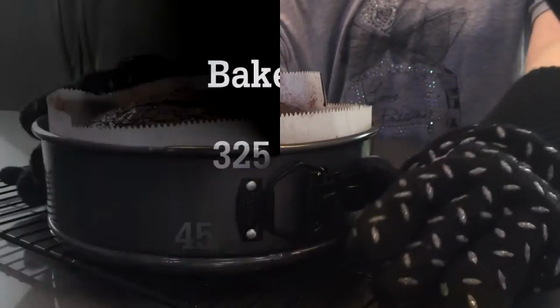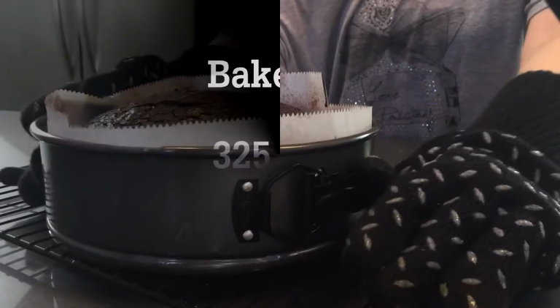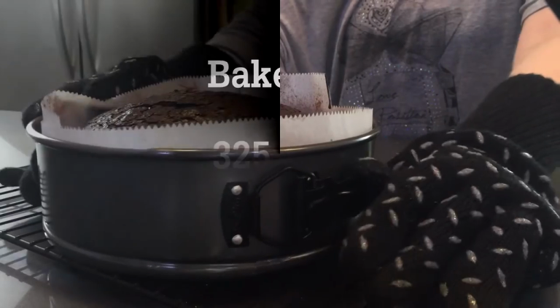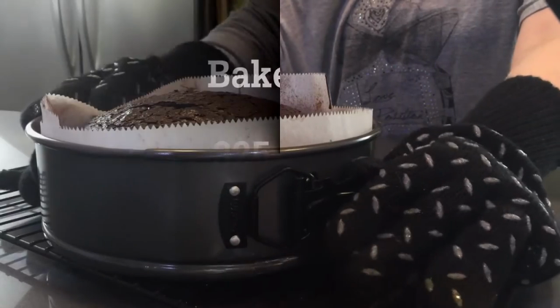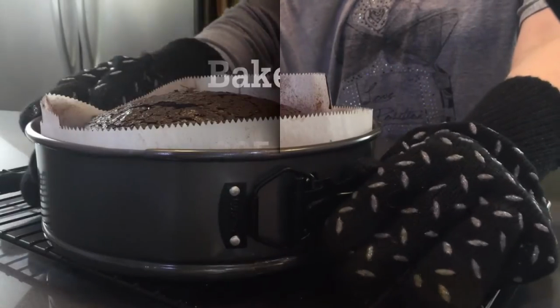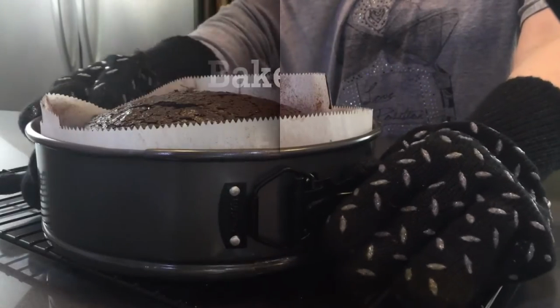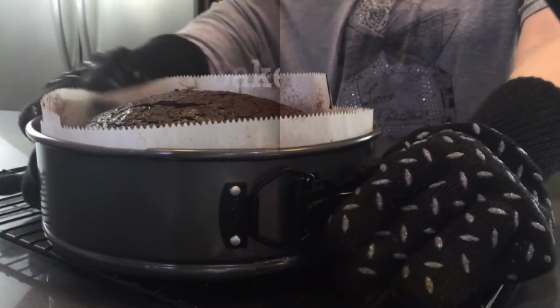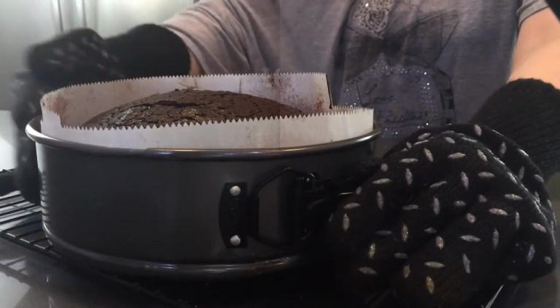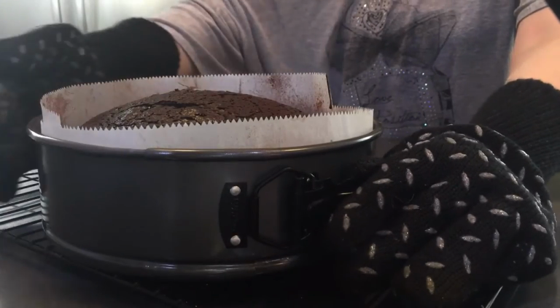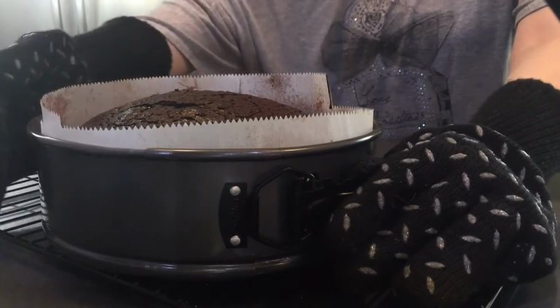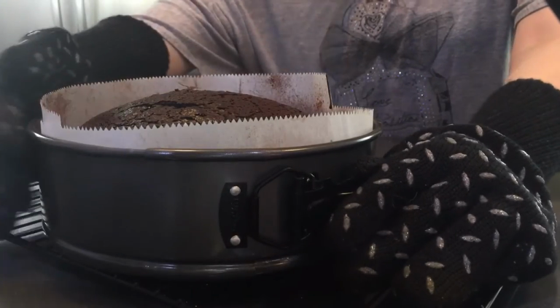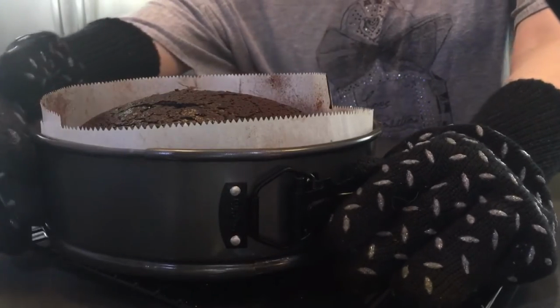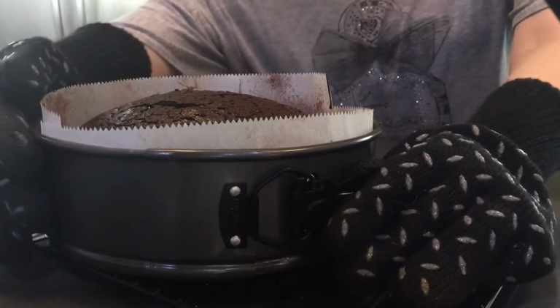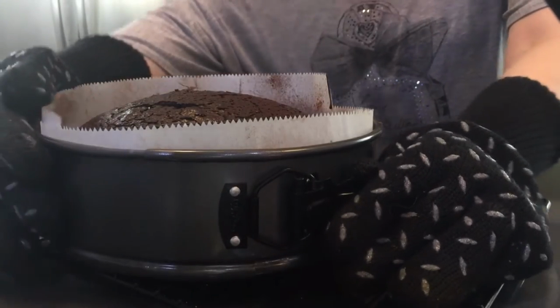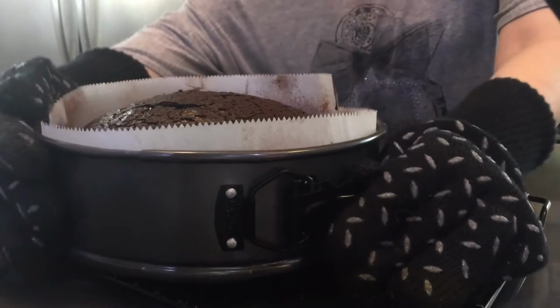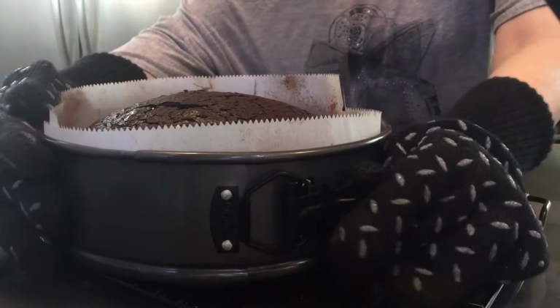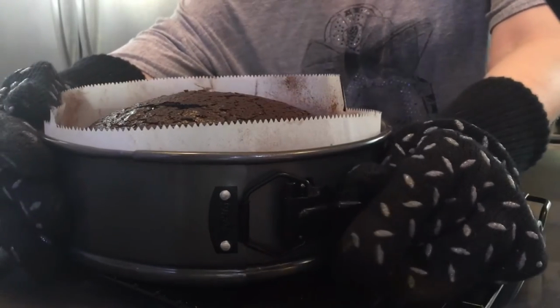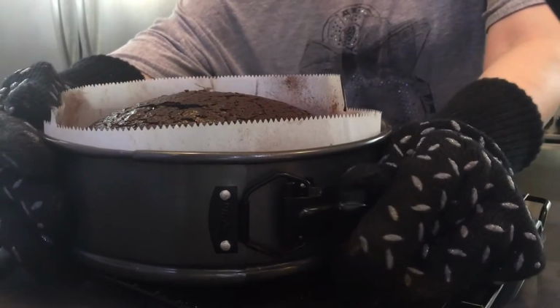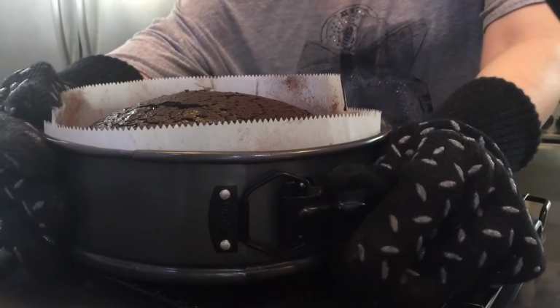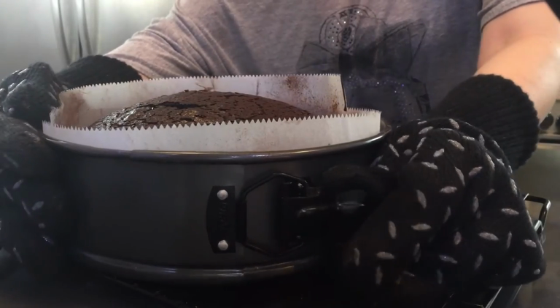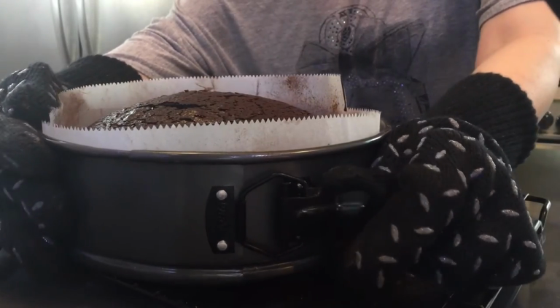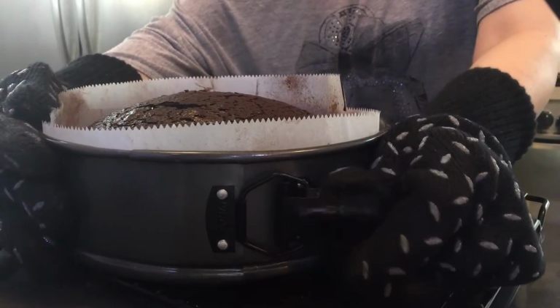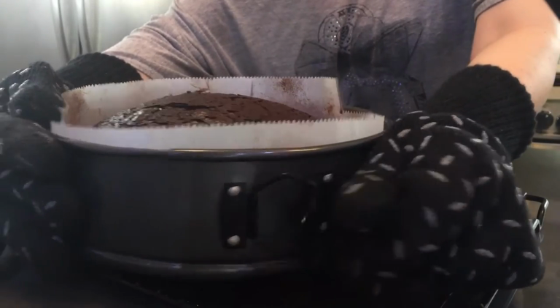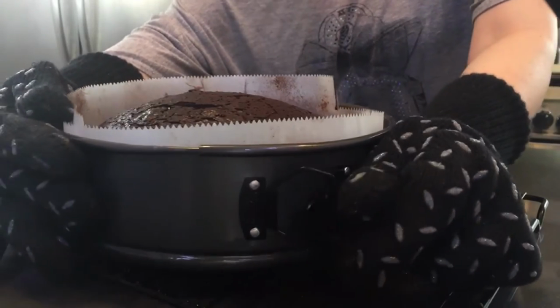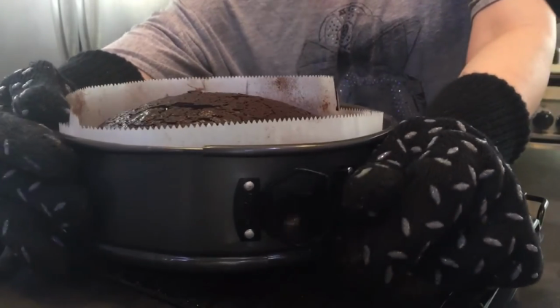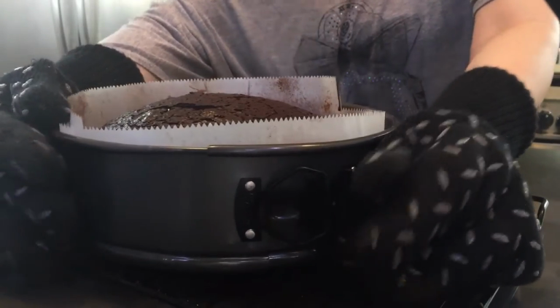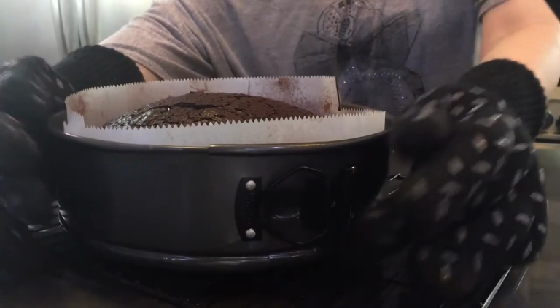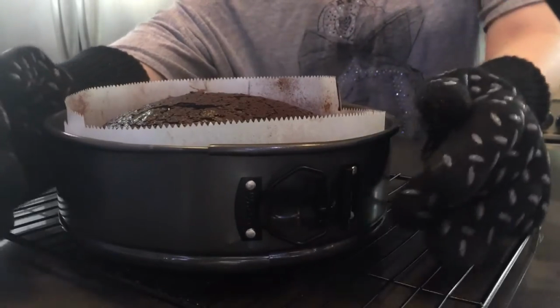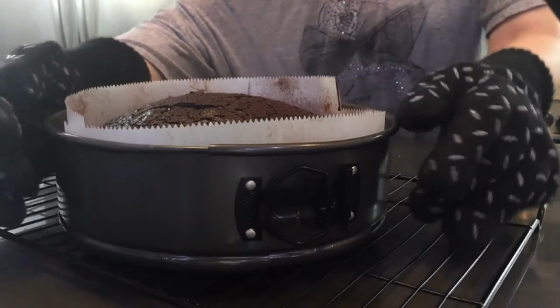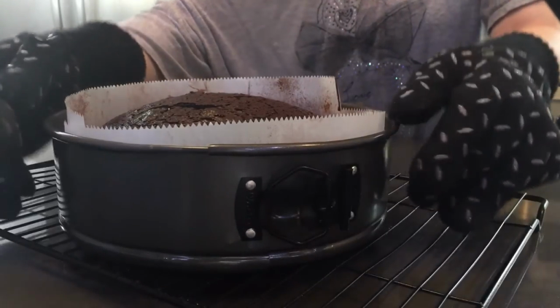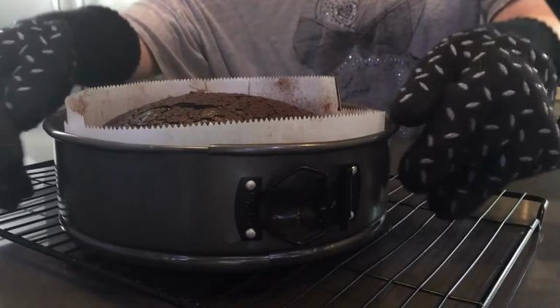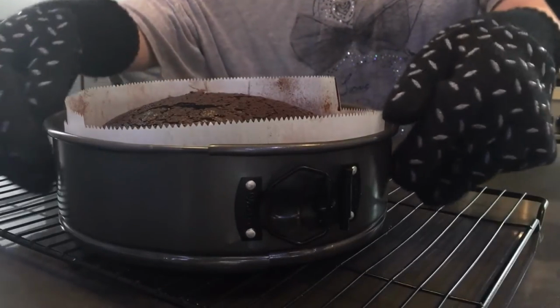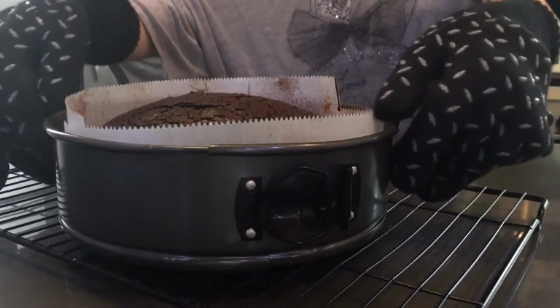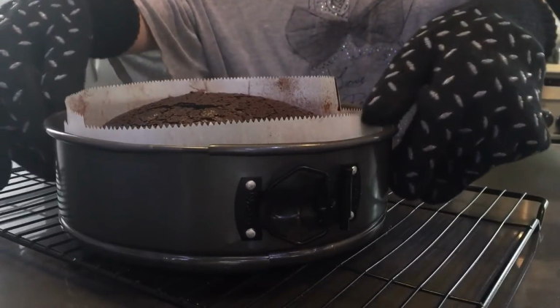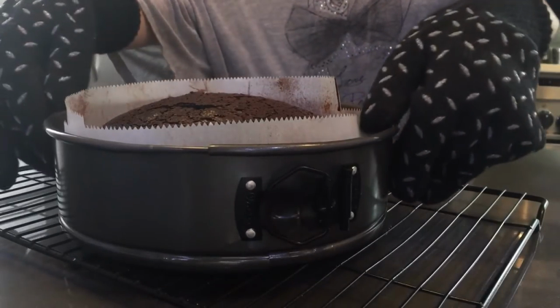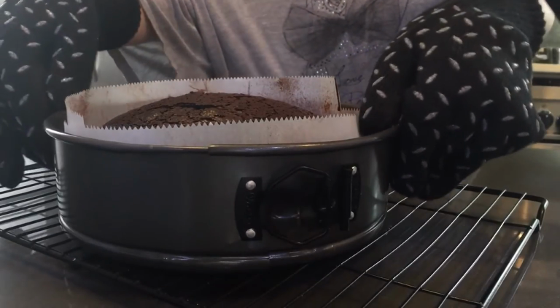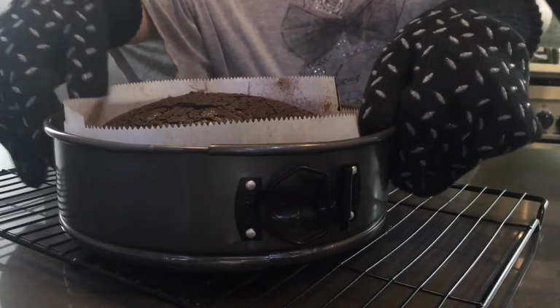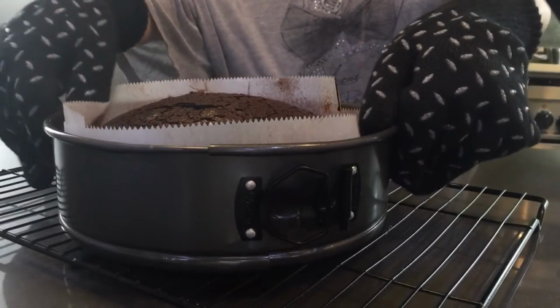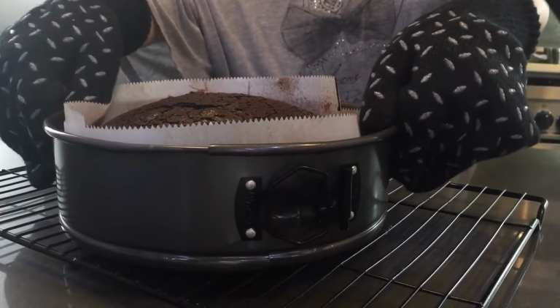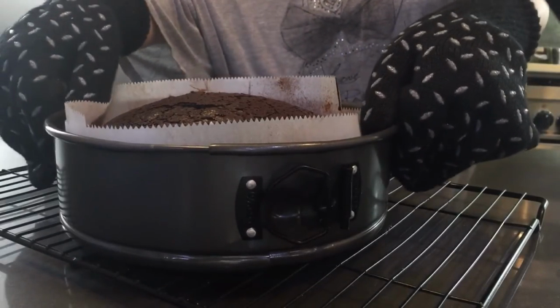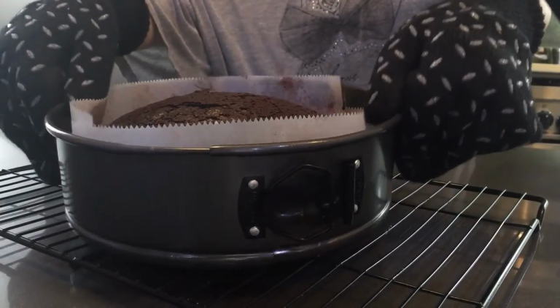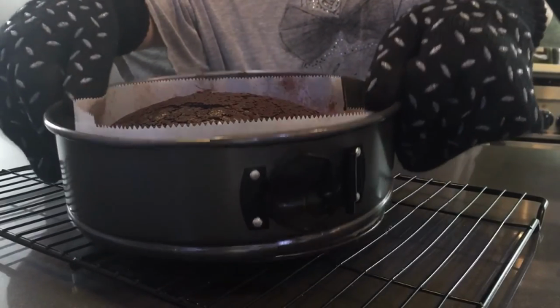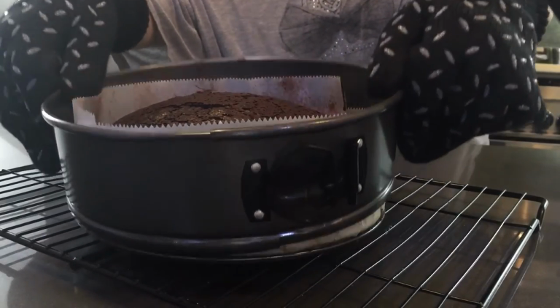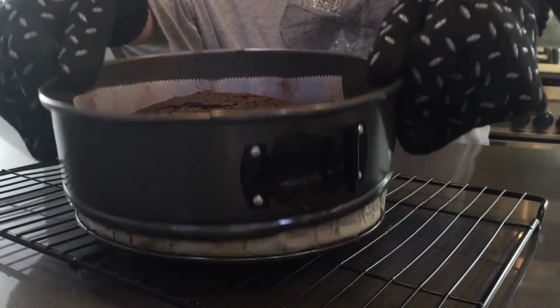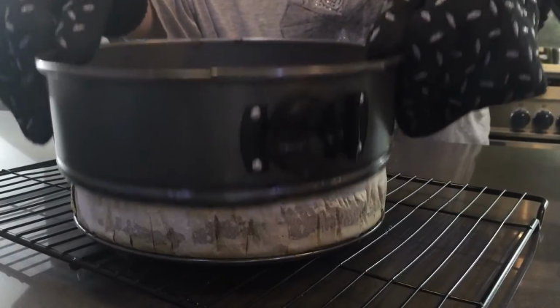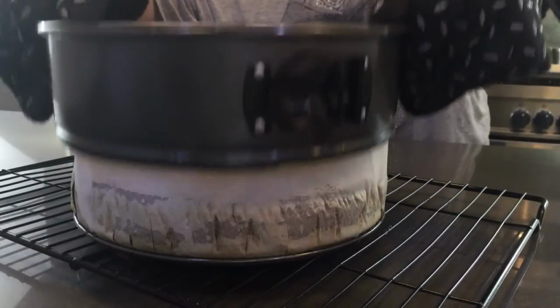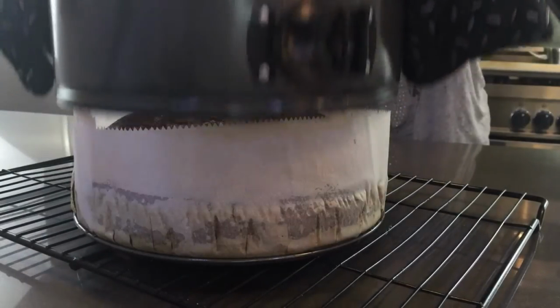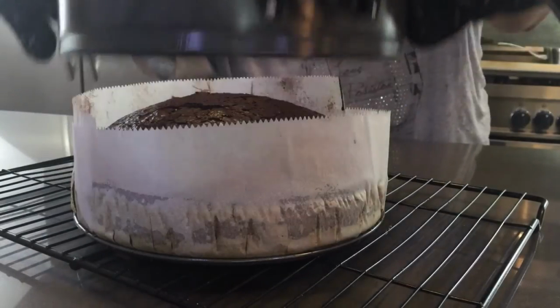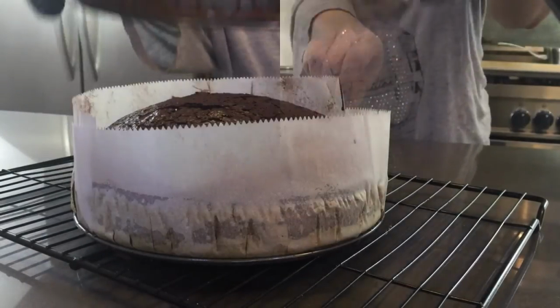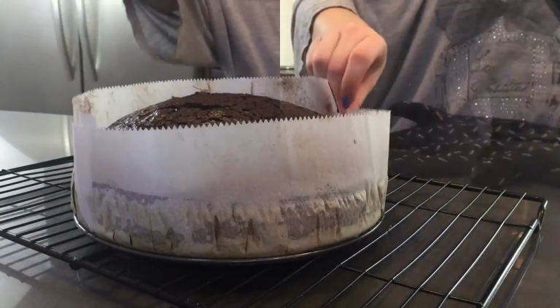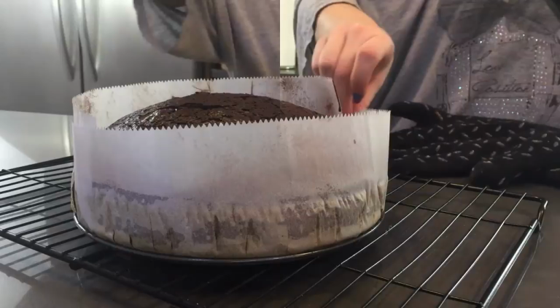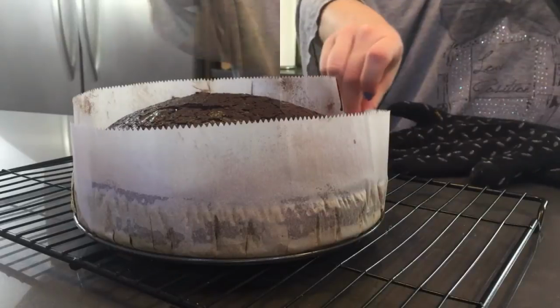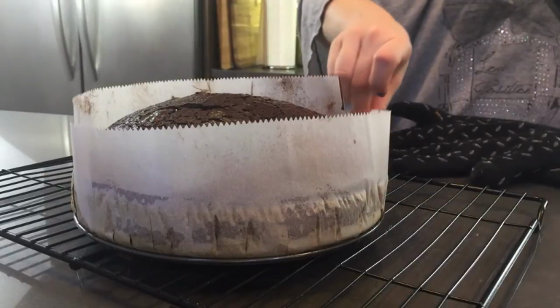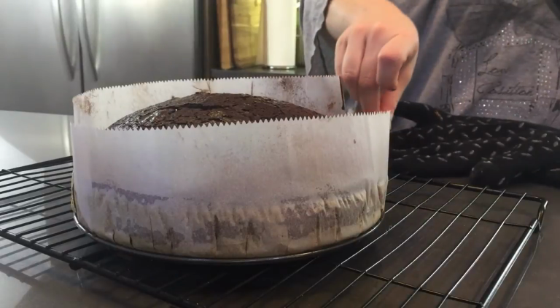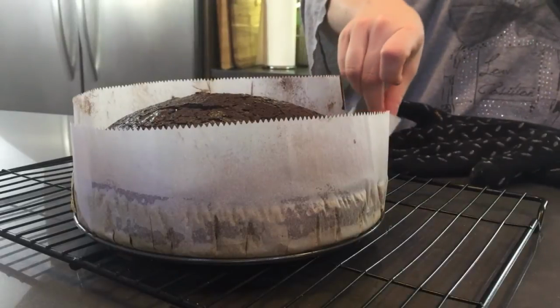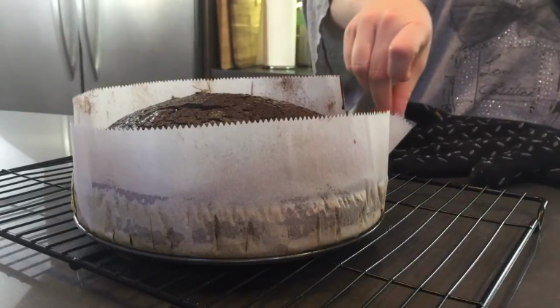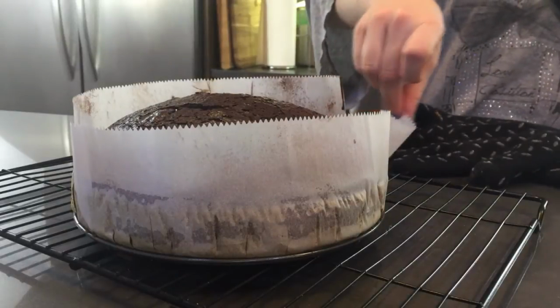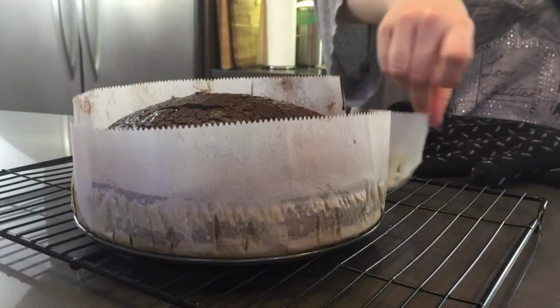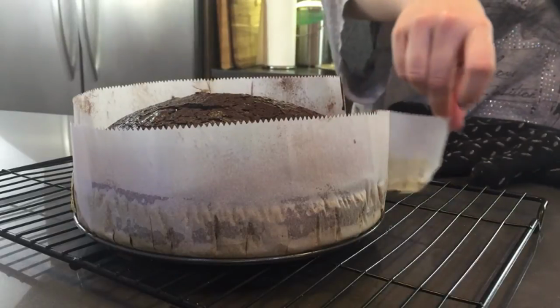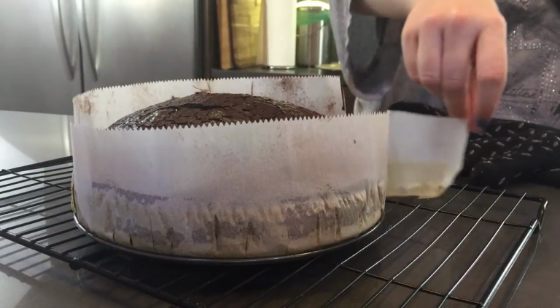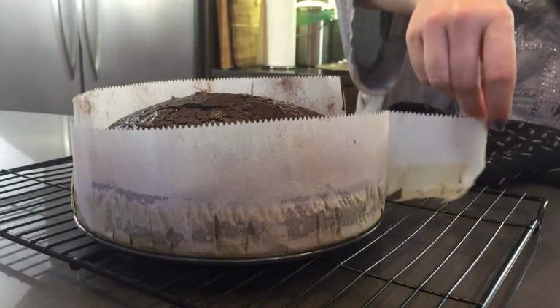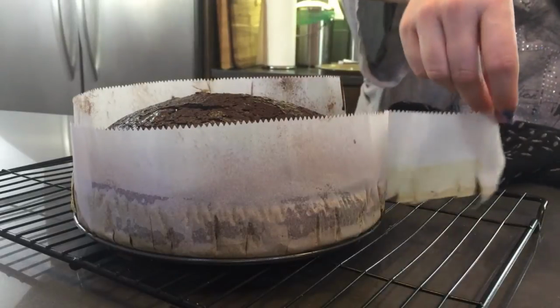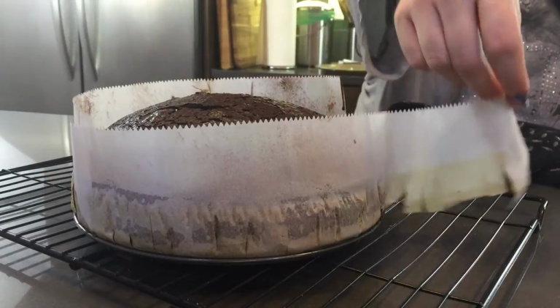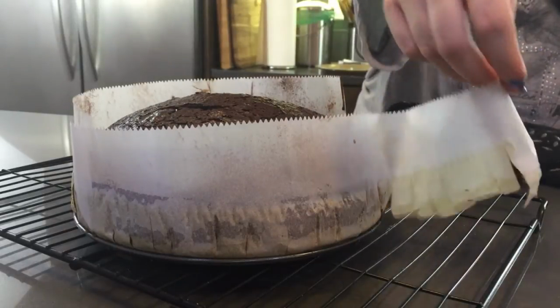When your chocolate whiskey cake is cooked completely, remove it from the cake pan and then remove the parchment liner and leave it on a cooling rack to cool completely.